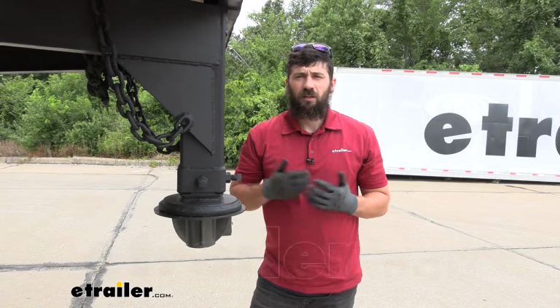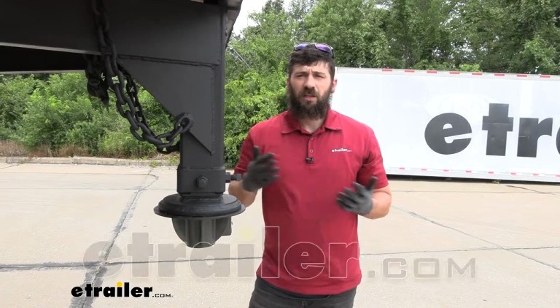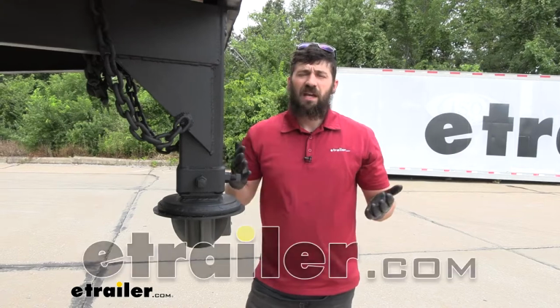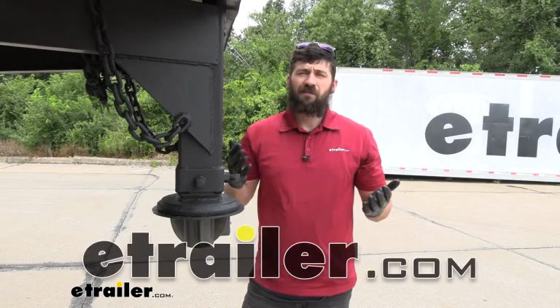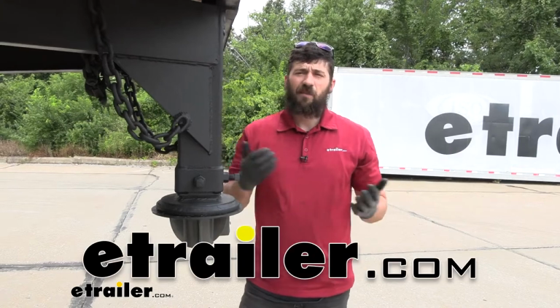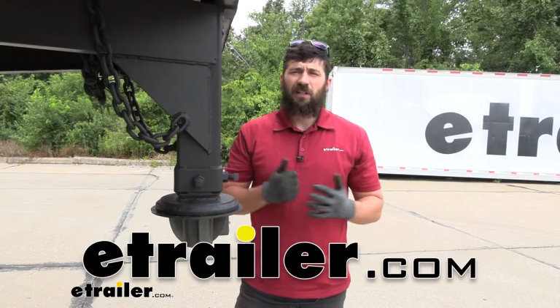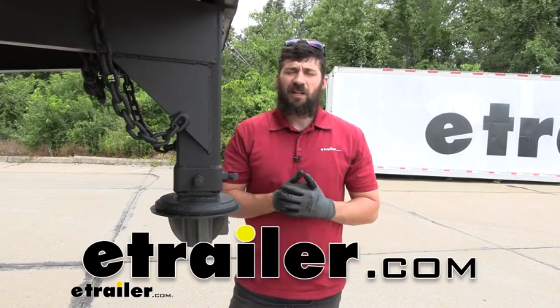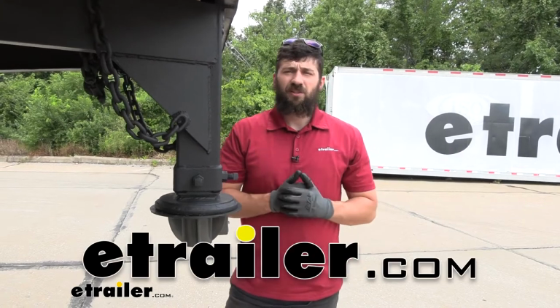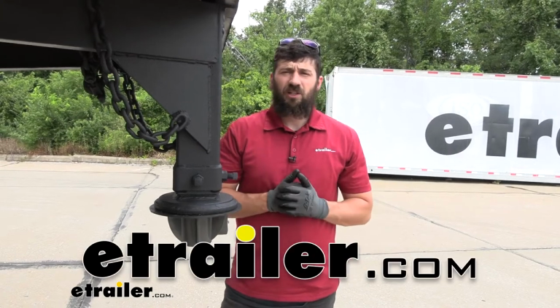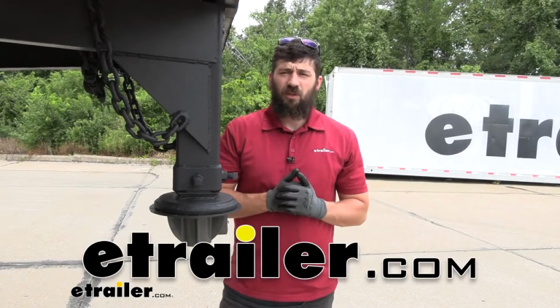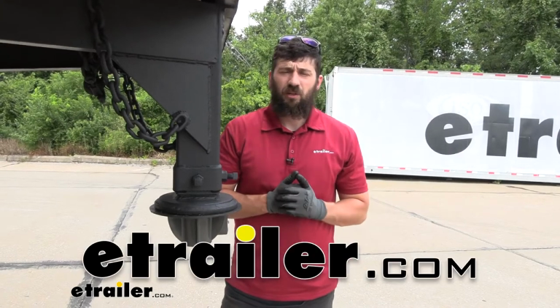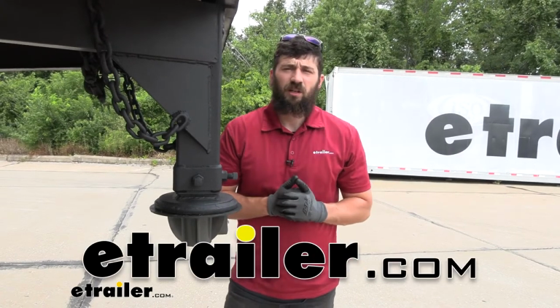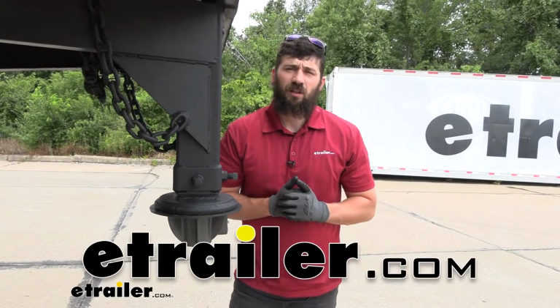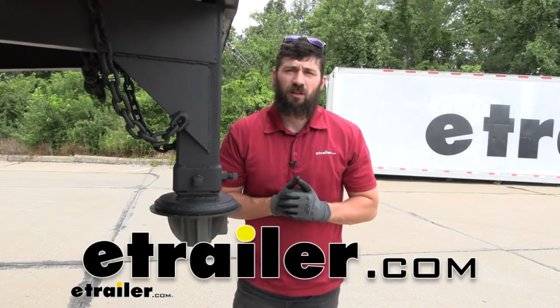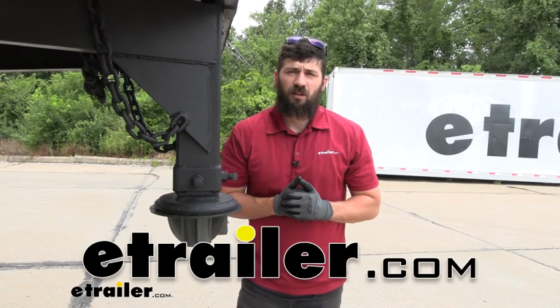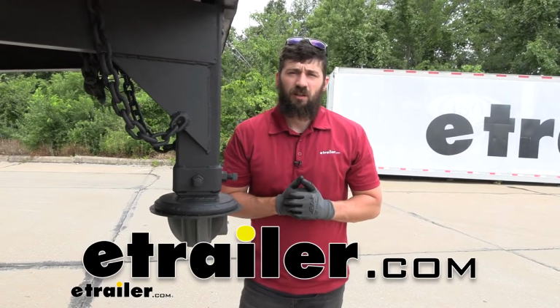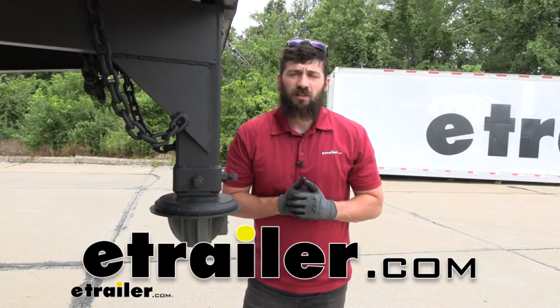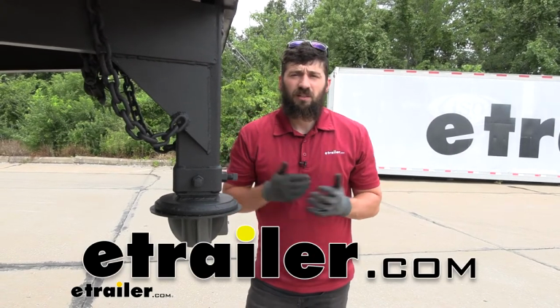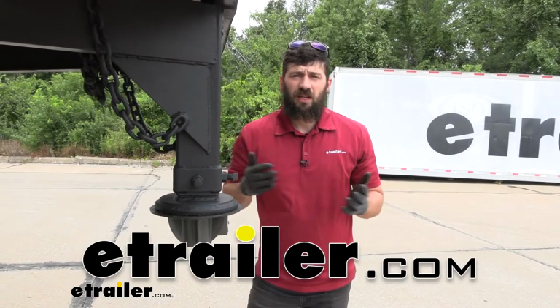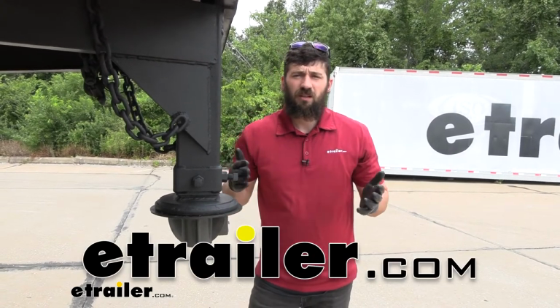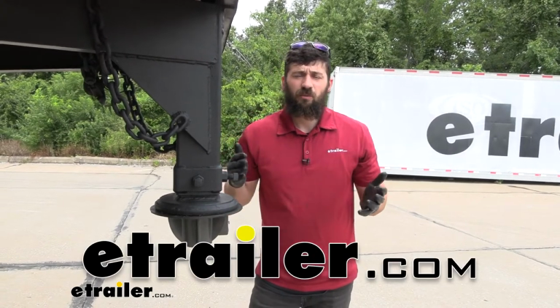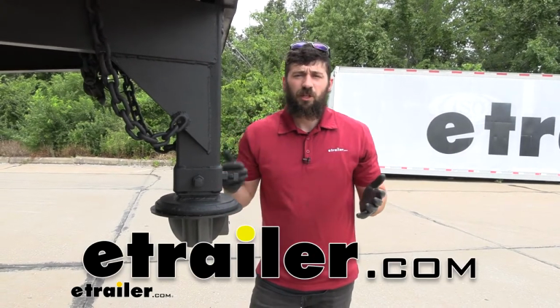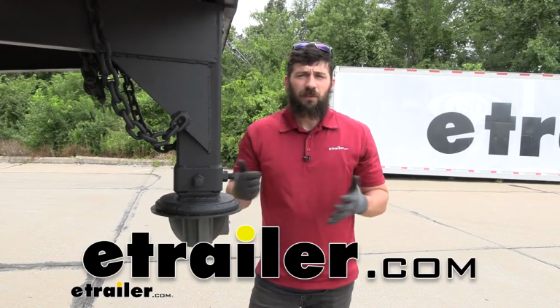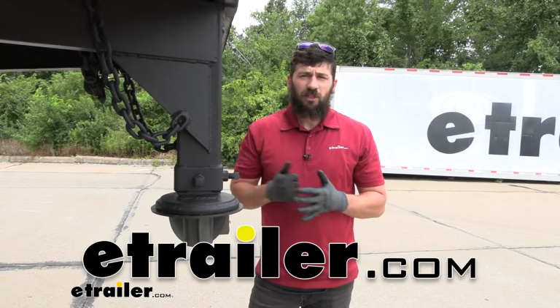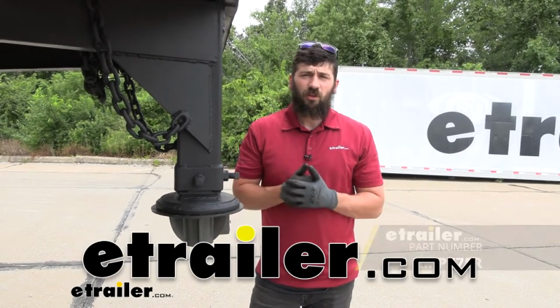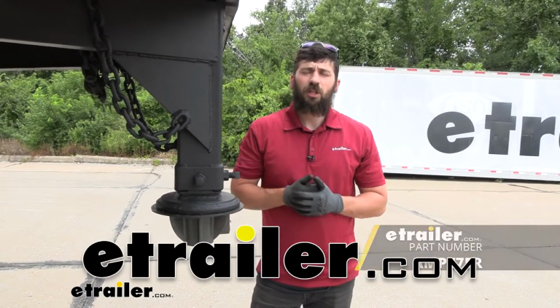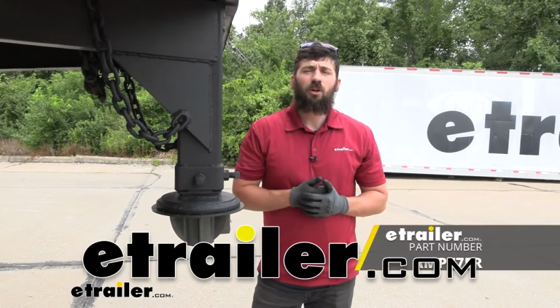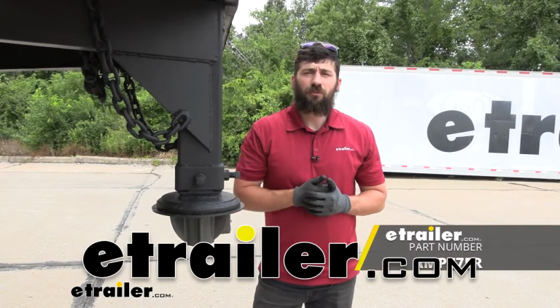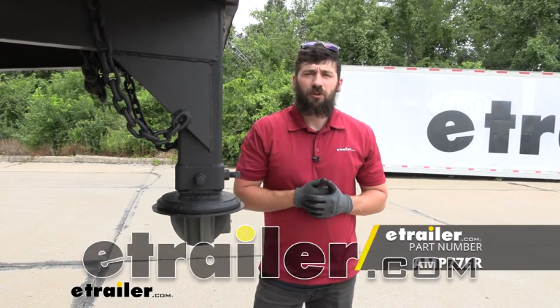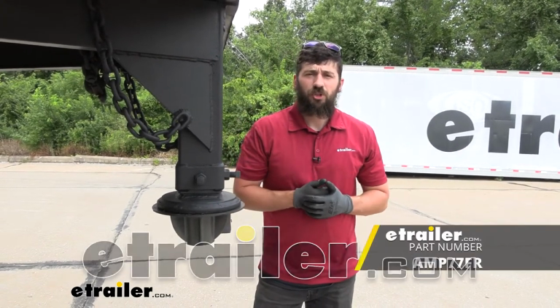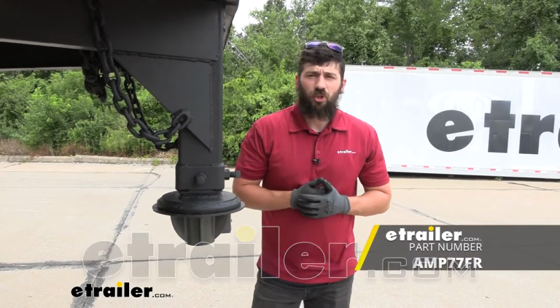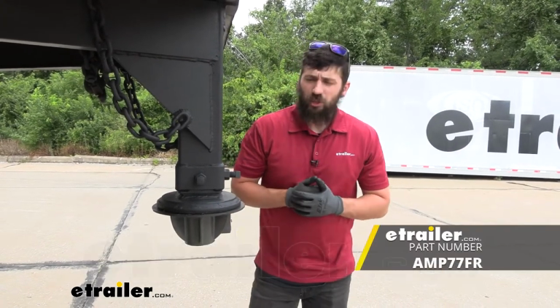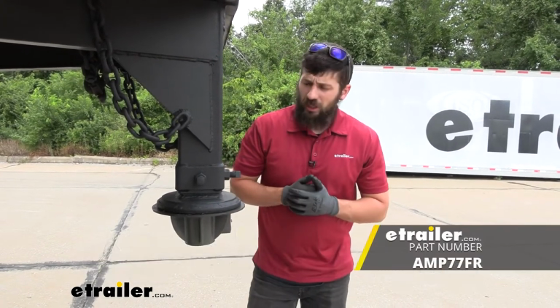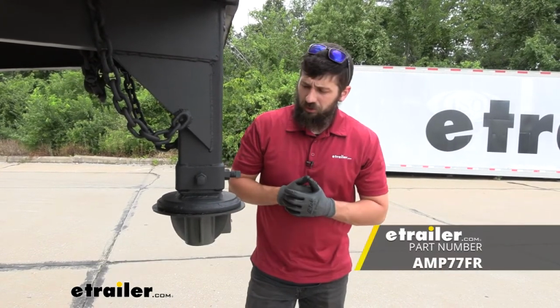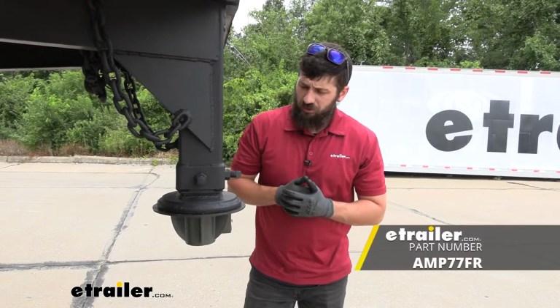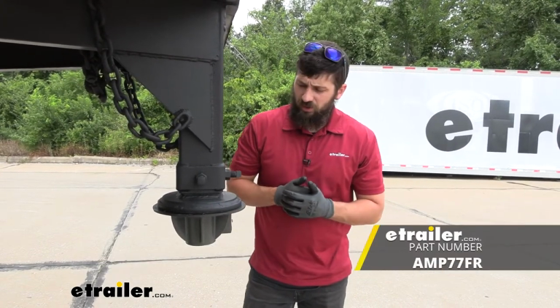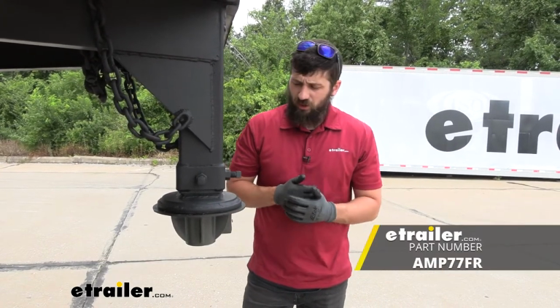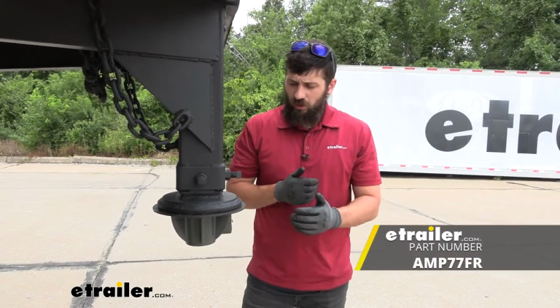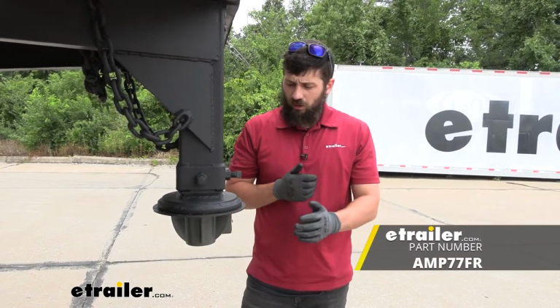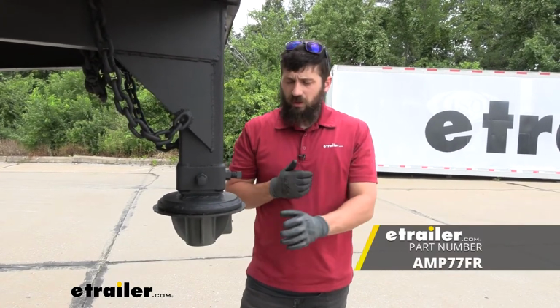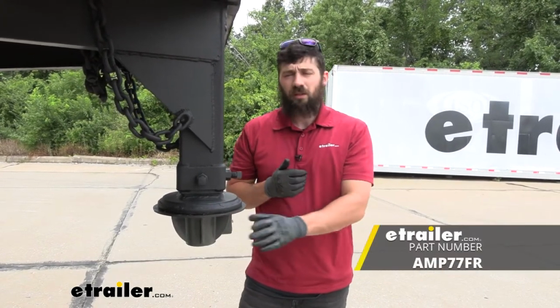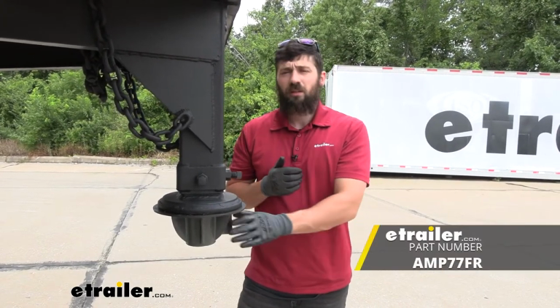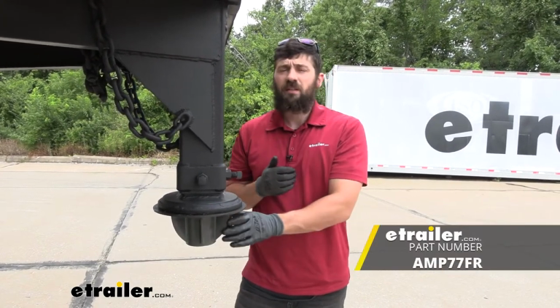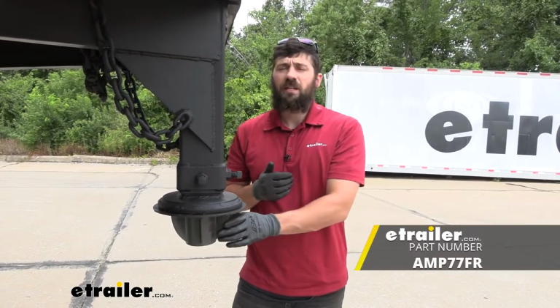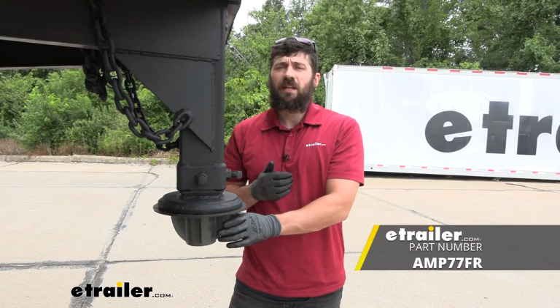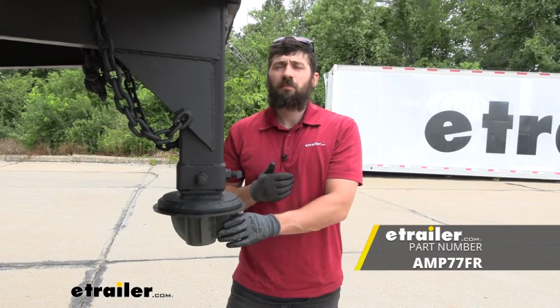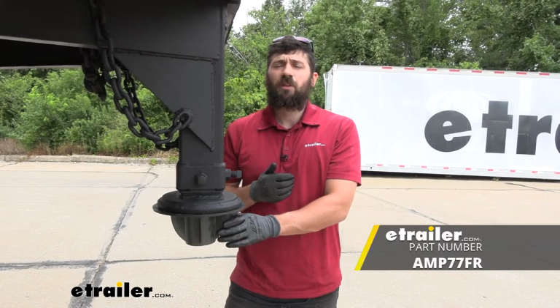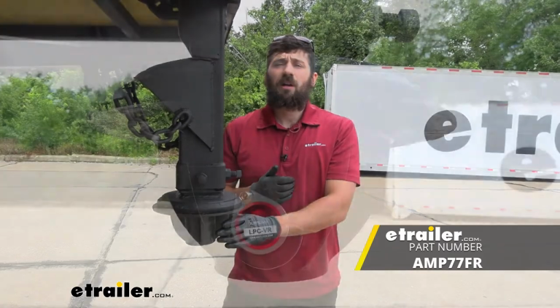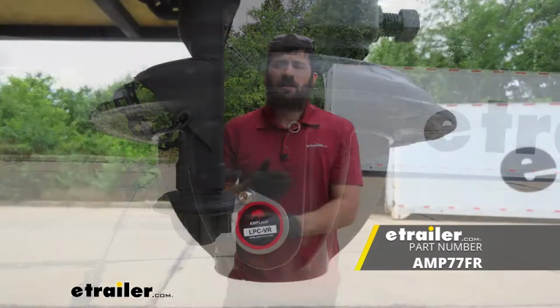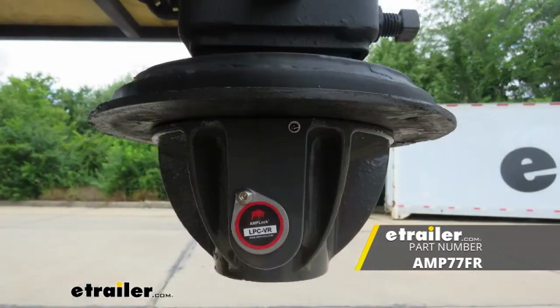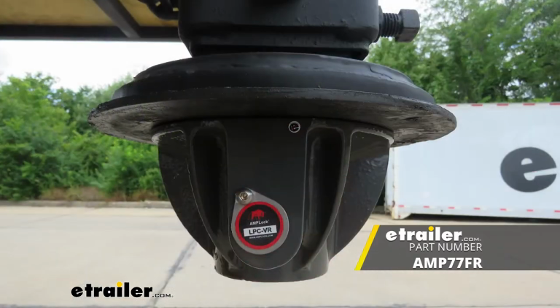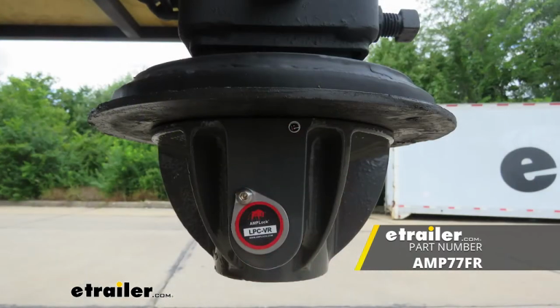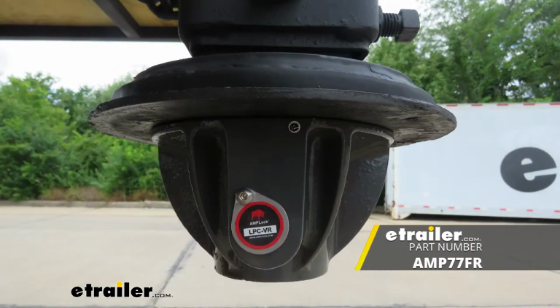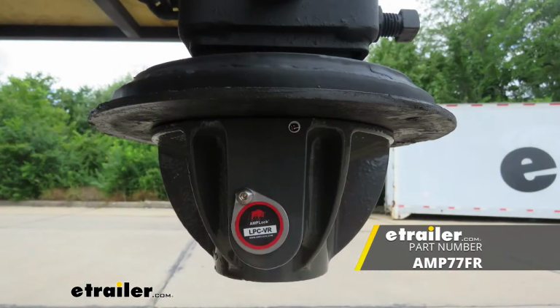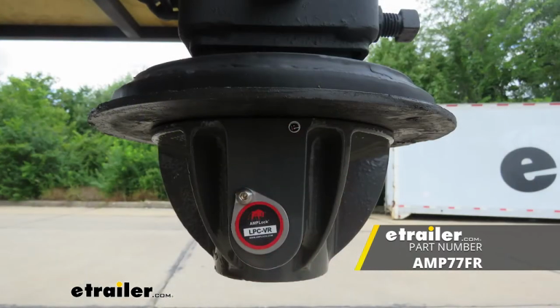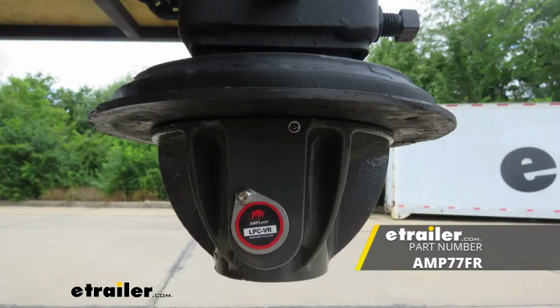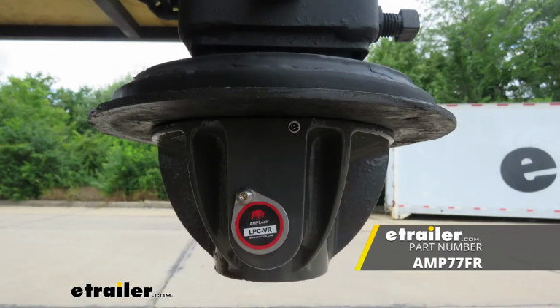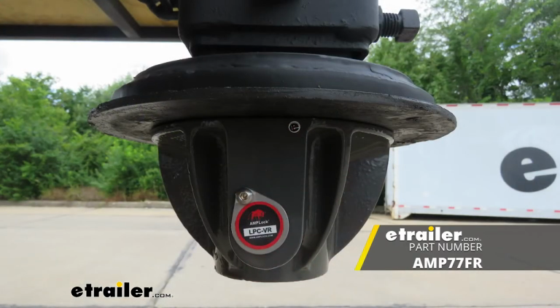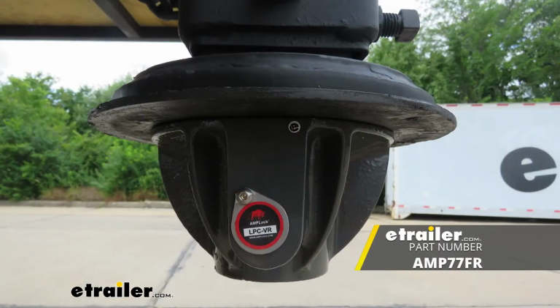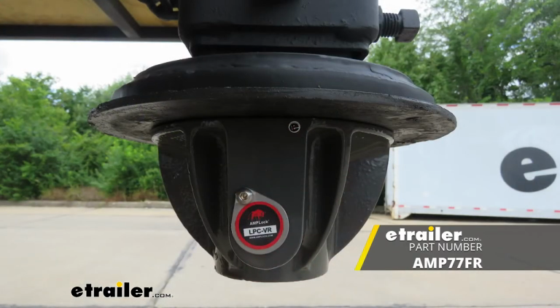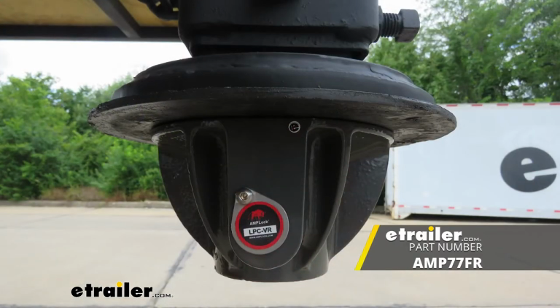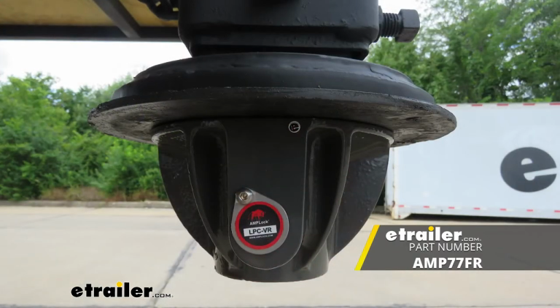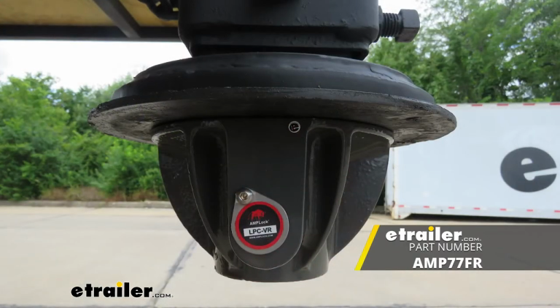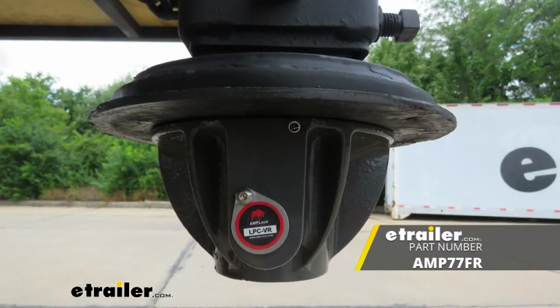Hey everybody, how's it going? Today we're going to be going over and showing you how to install the Amplock Kingpin Lock for fifth wheel trailers.